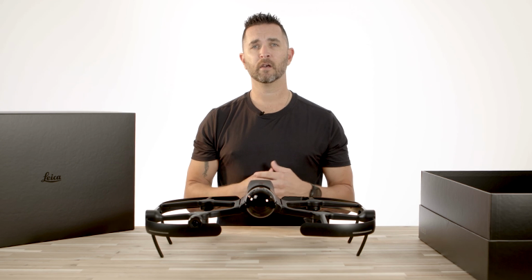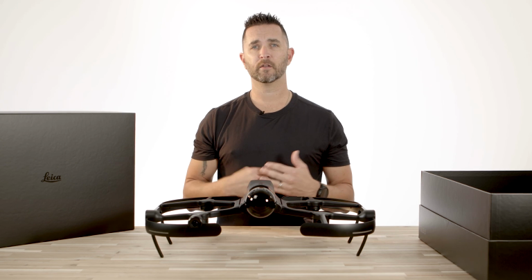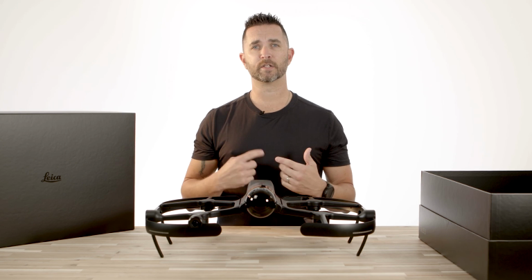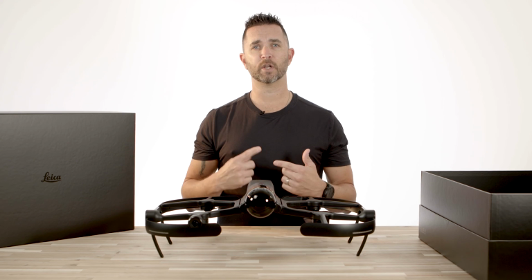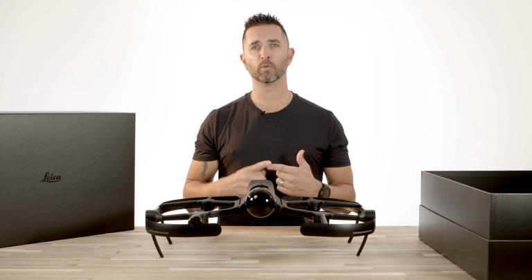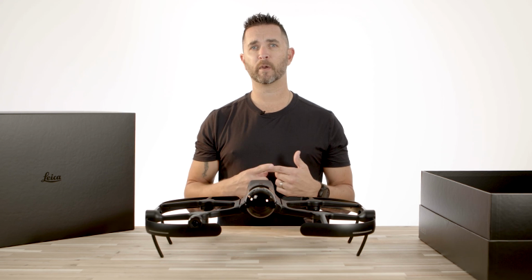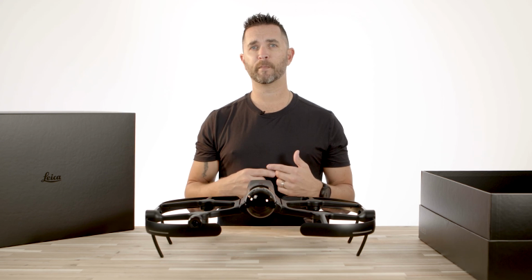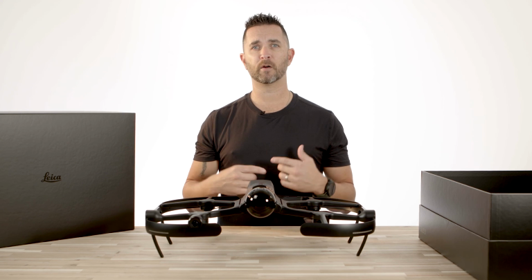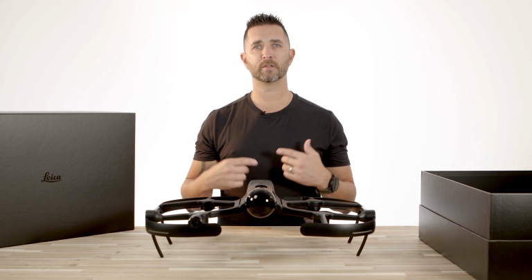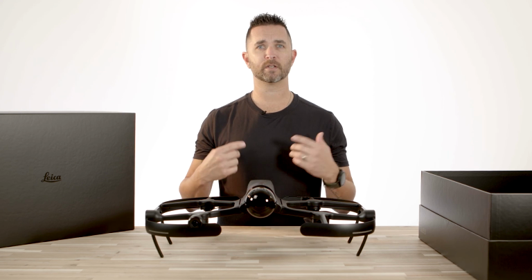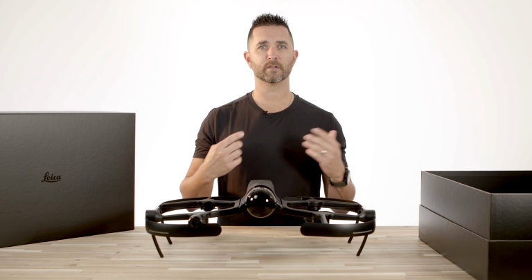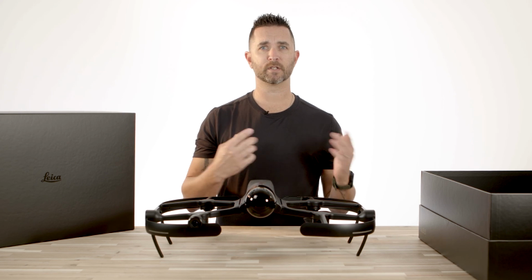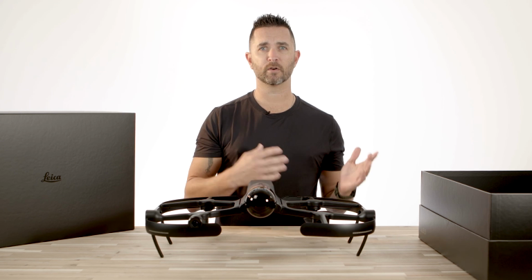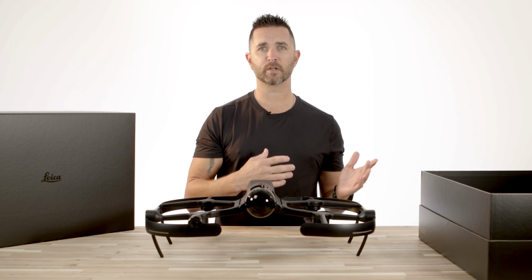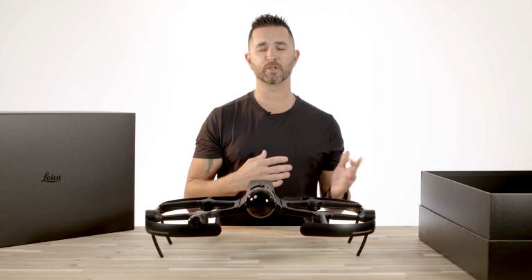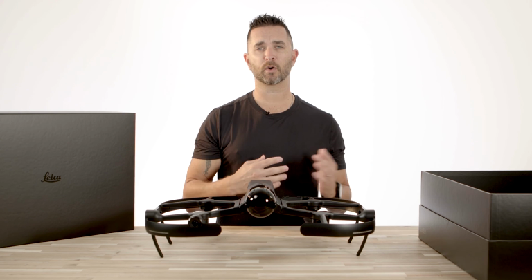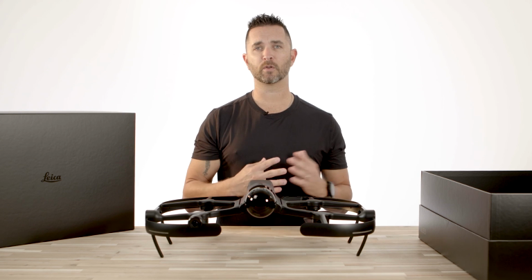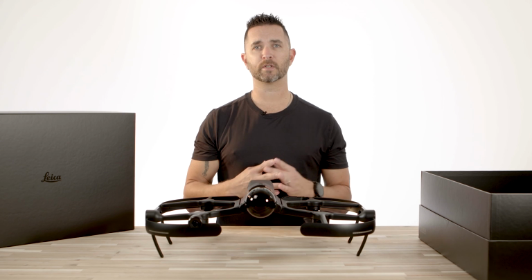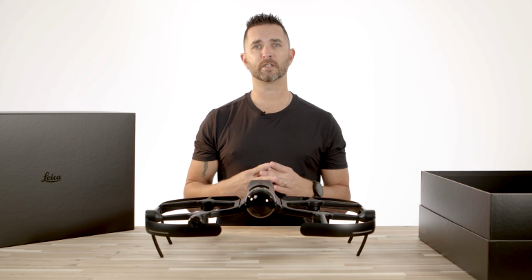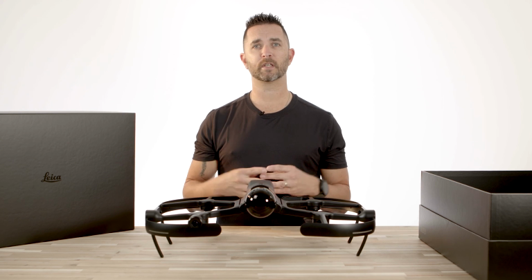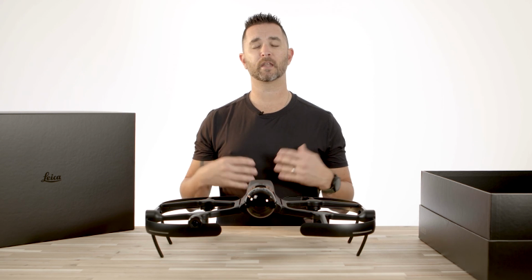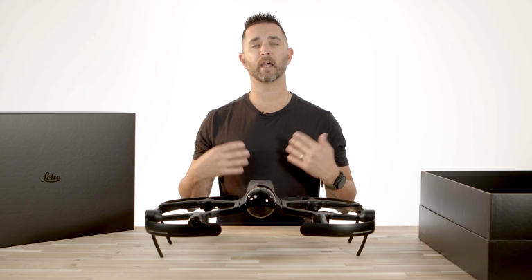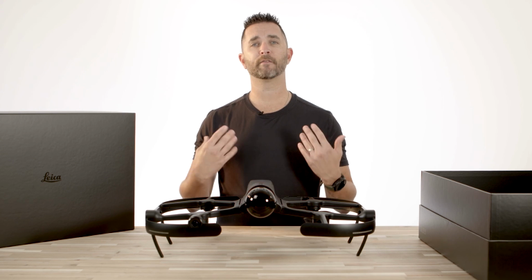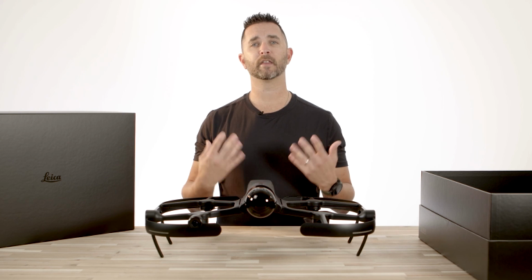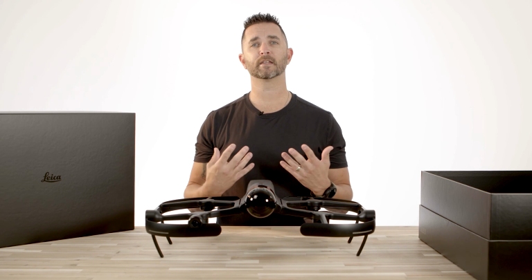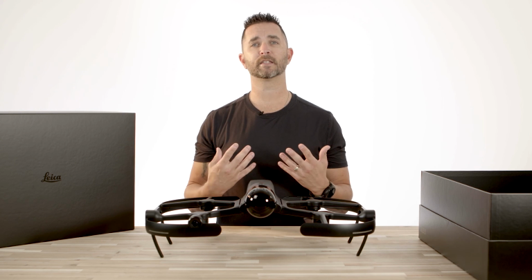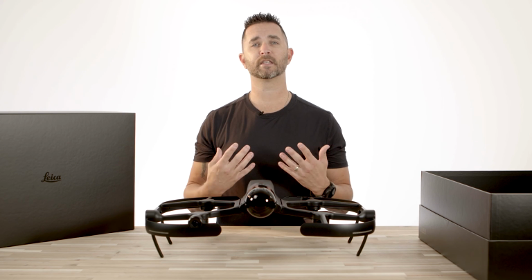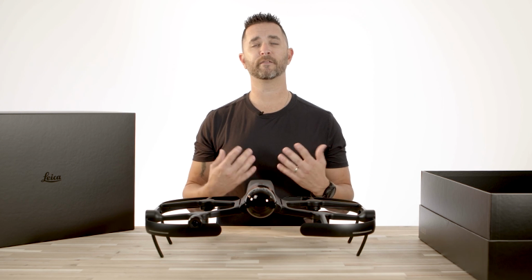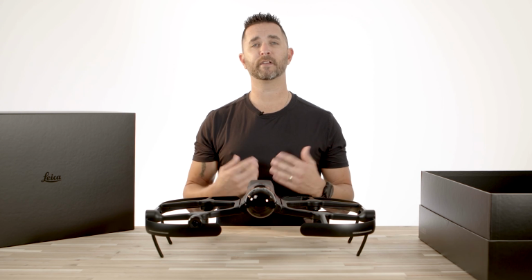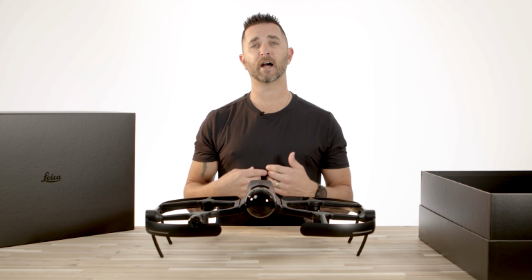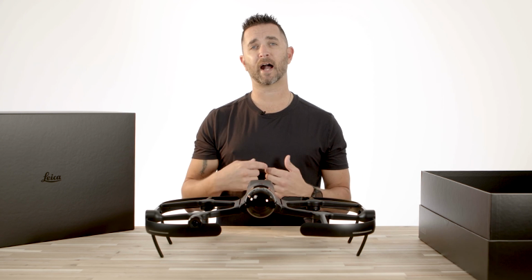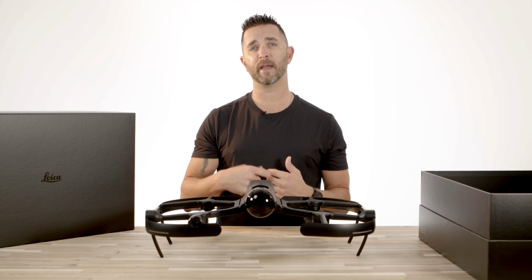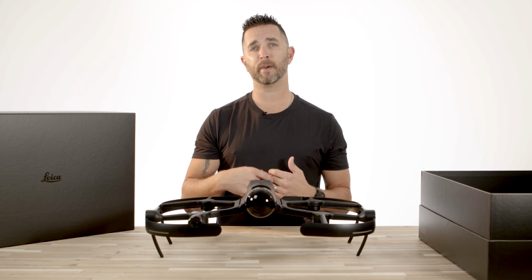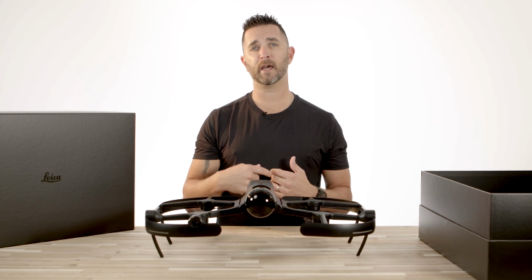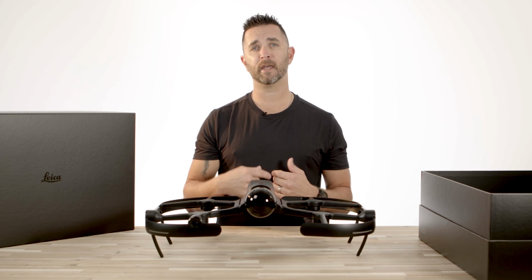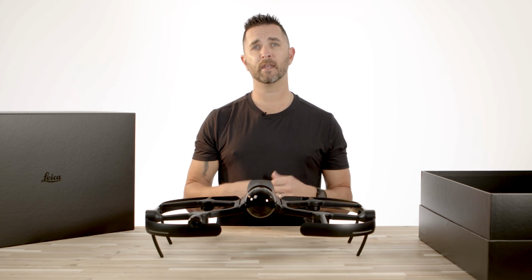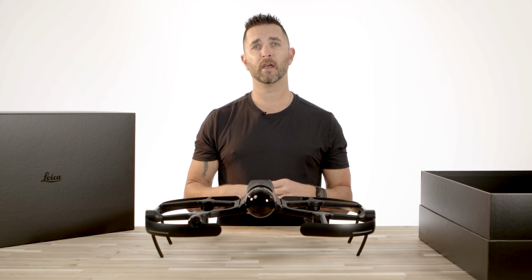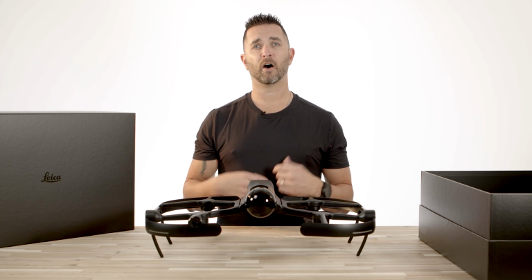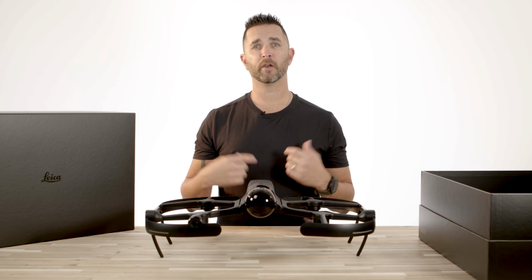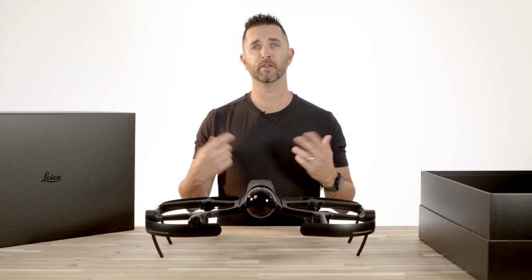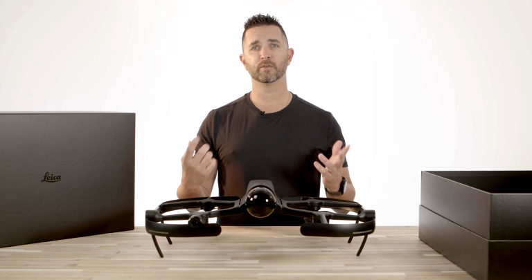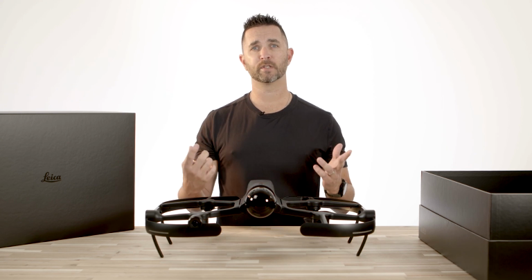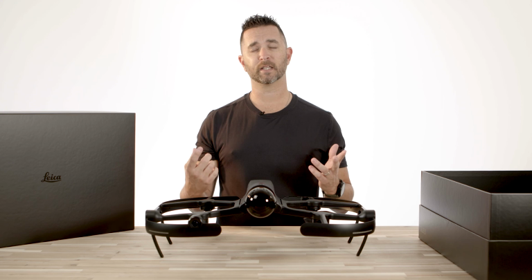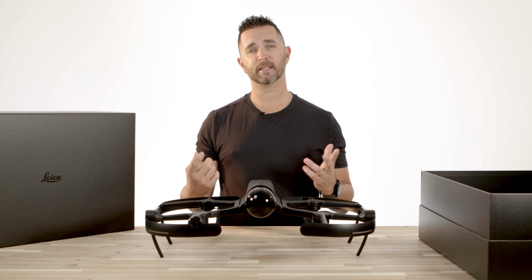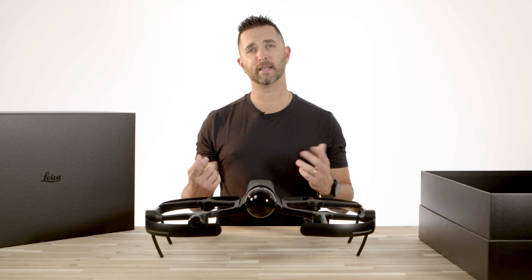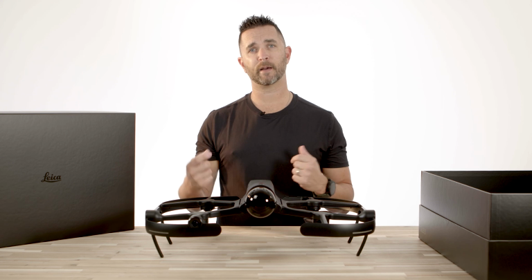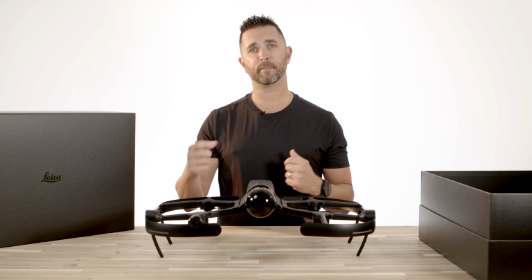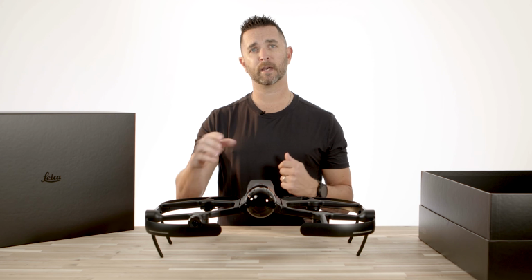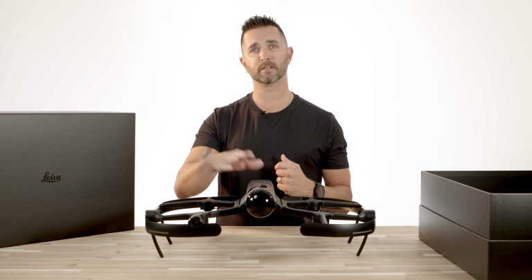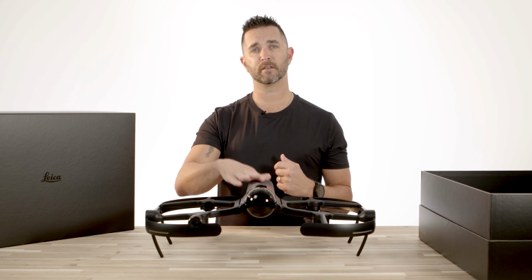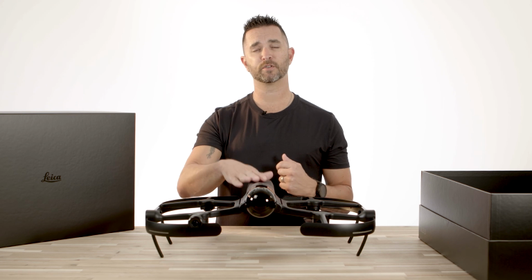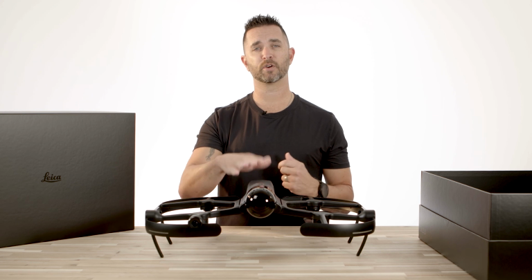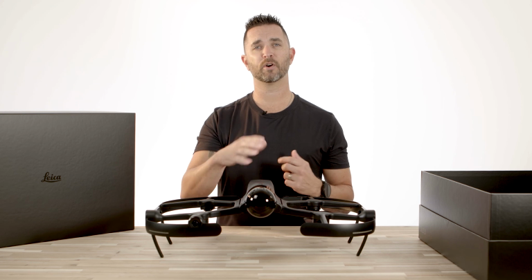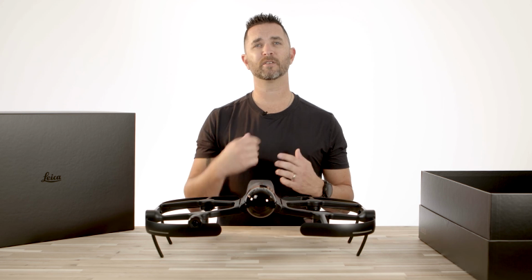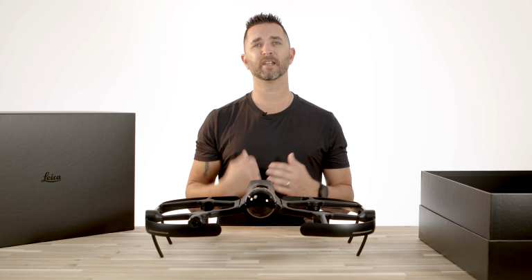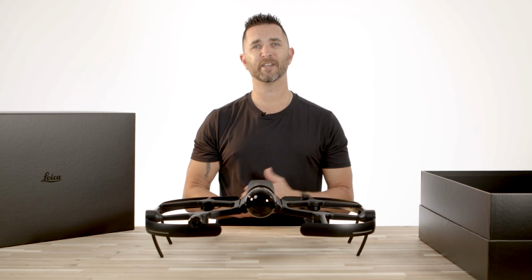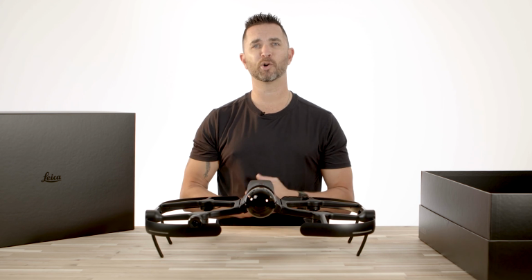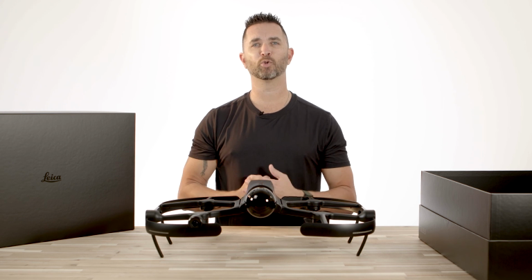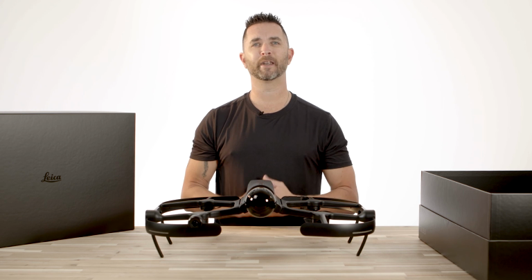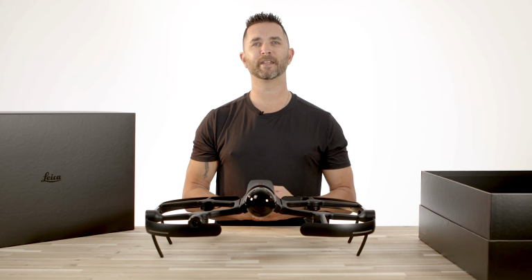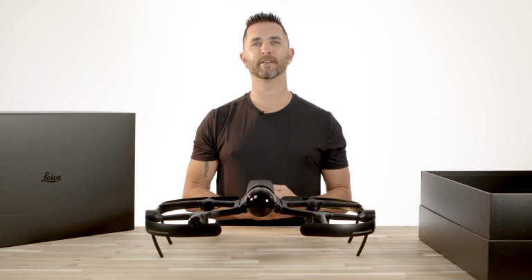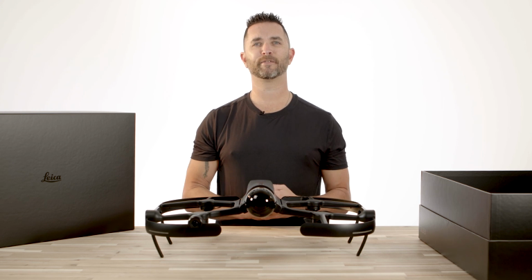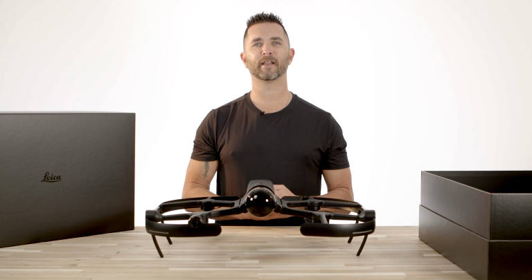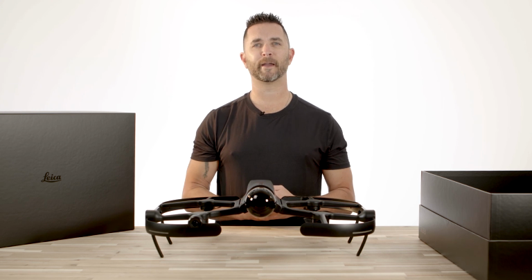There's no remotes, there's no controllers. Everything is done via iPad. All you do is link the iPad to the drone and you are ready to fly.